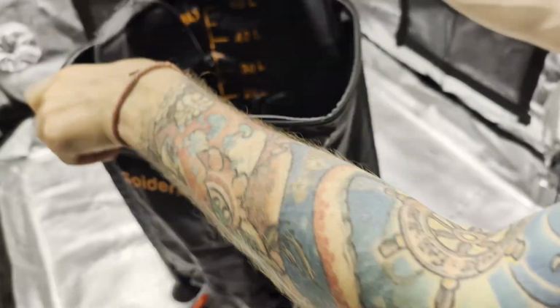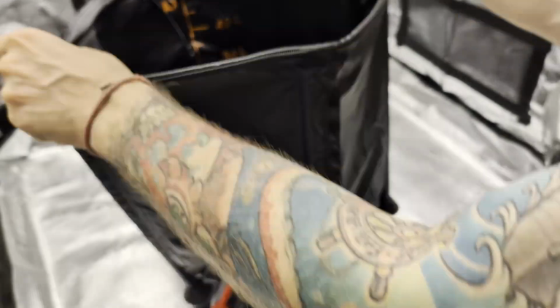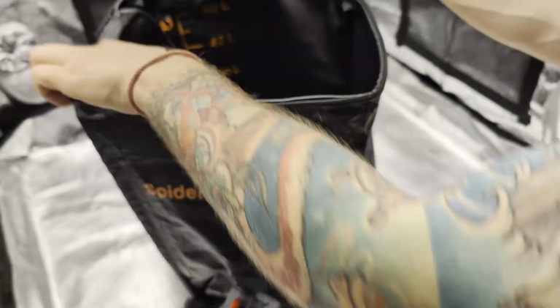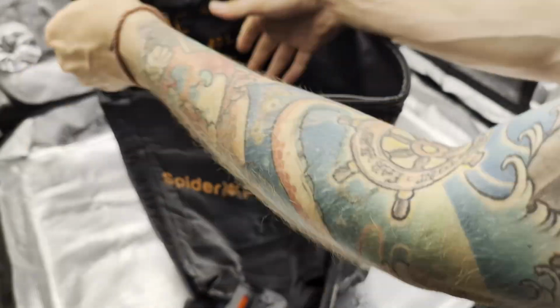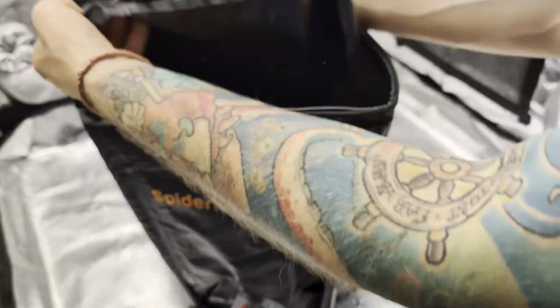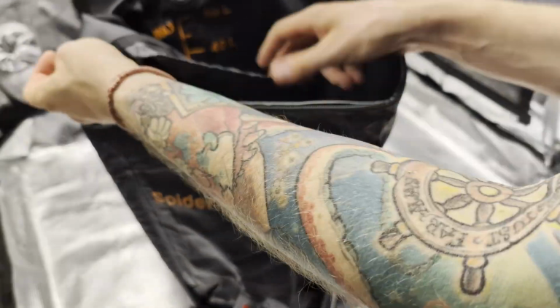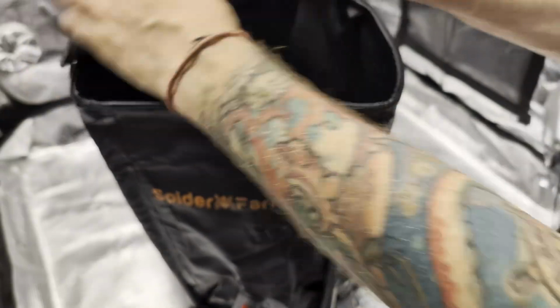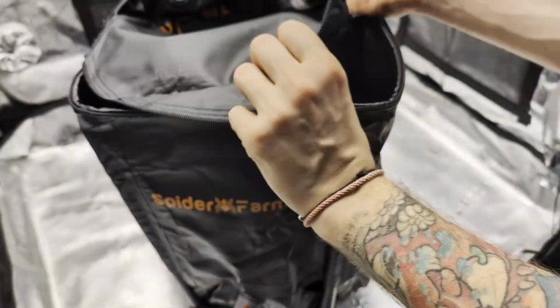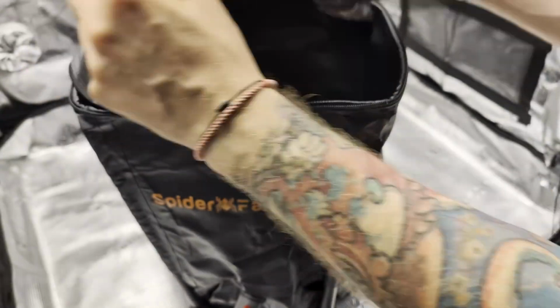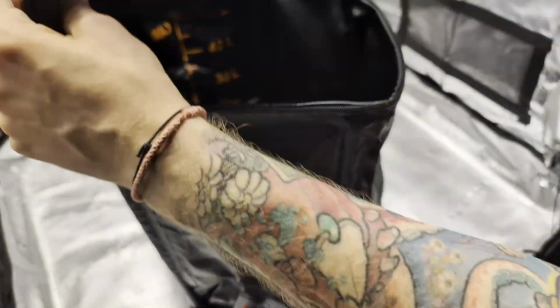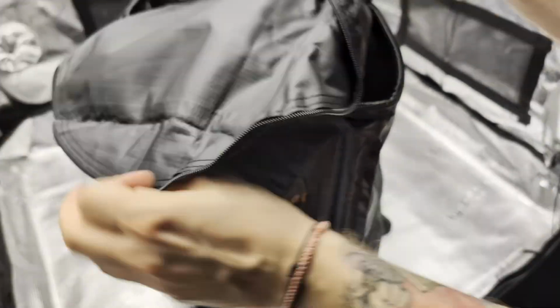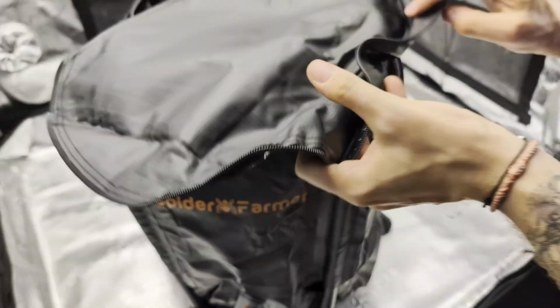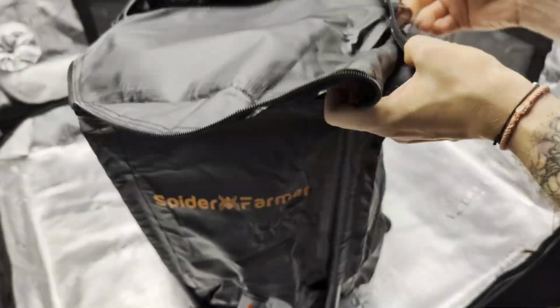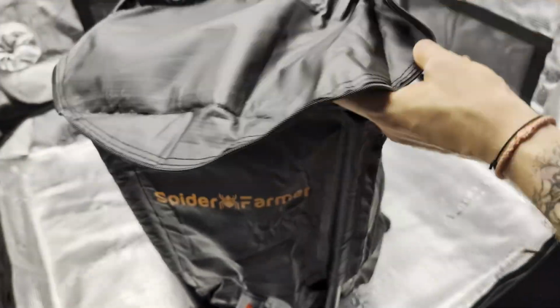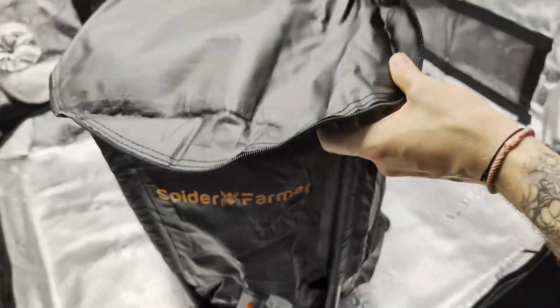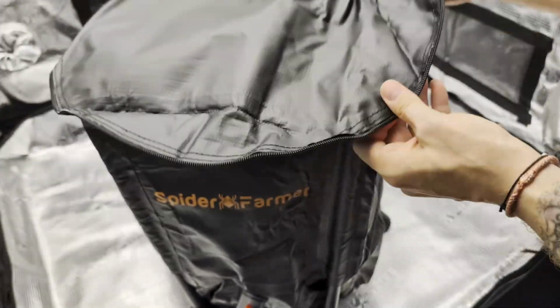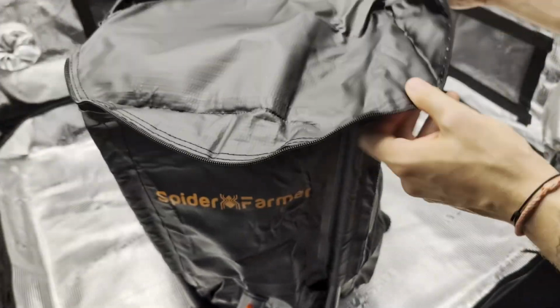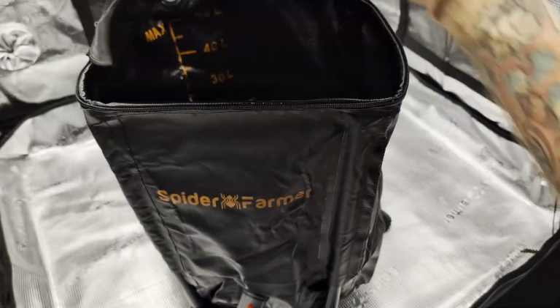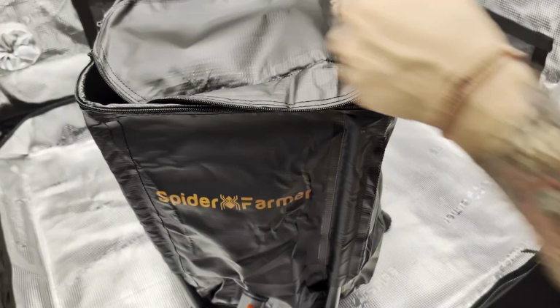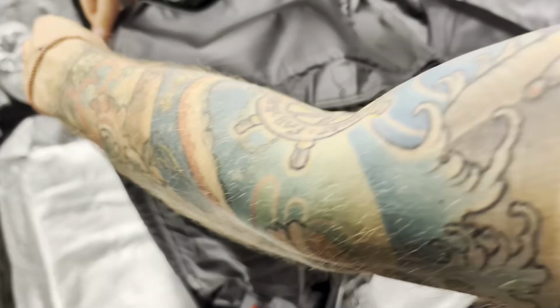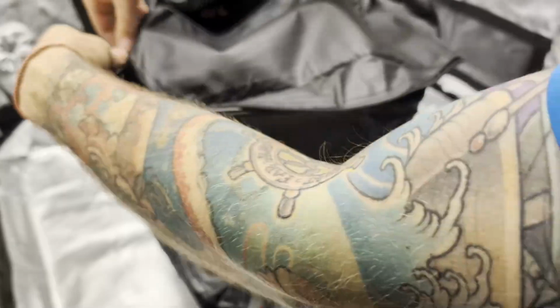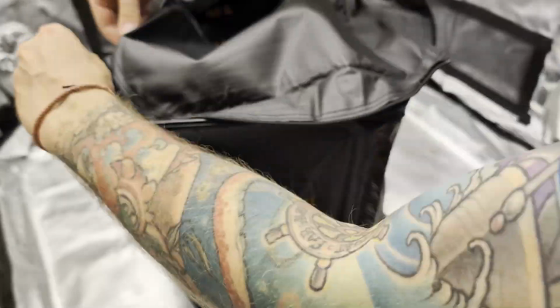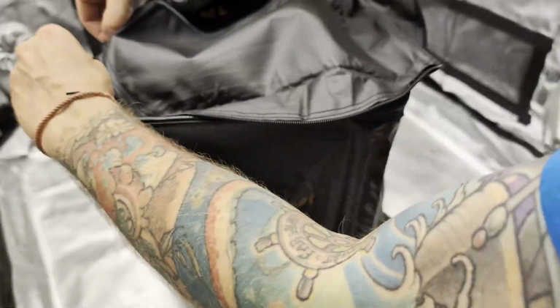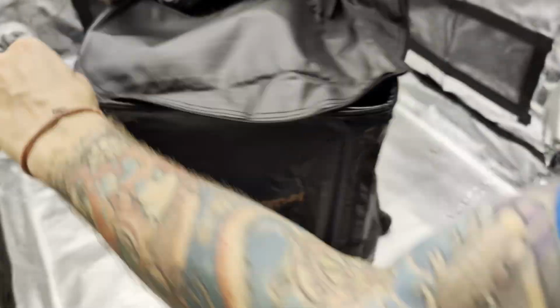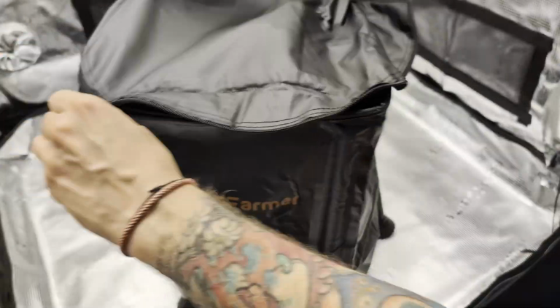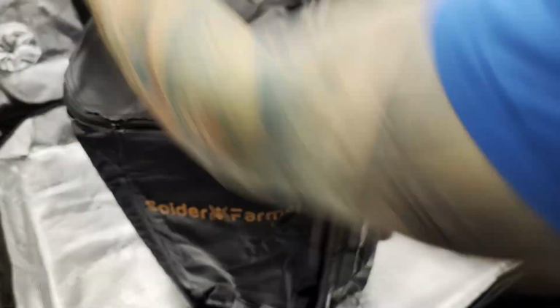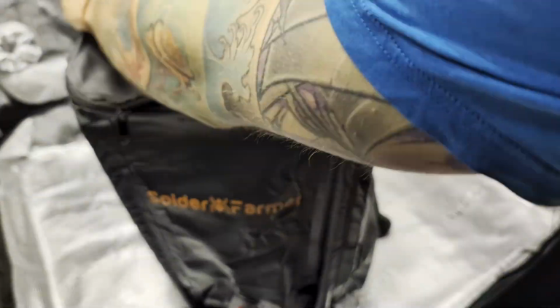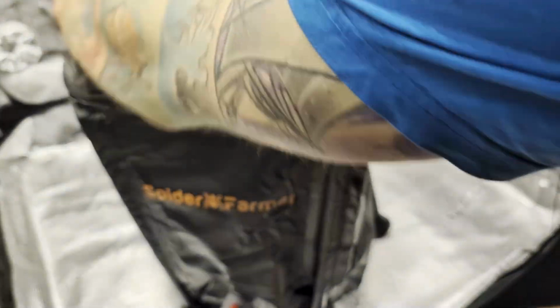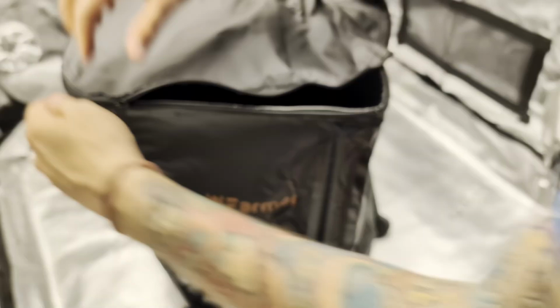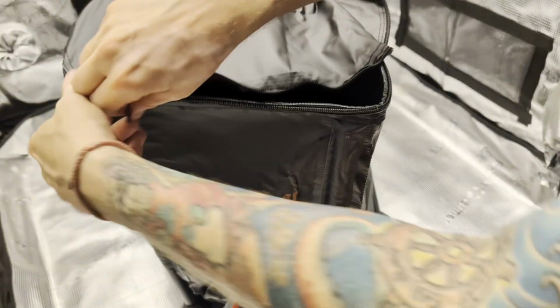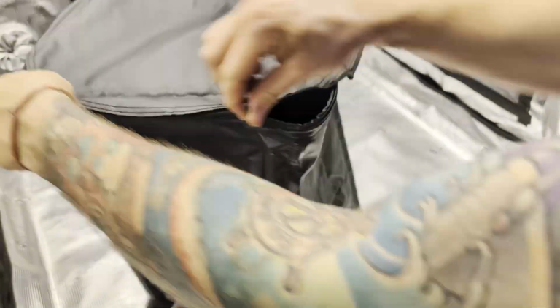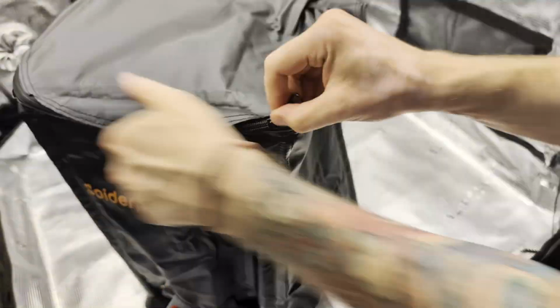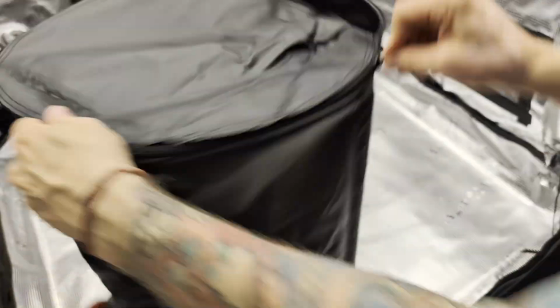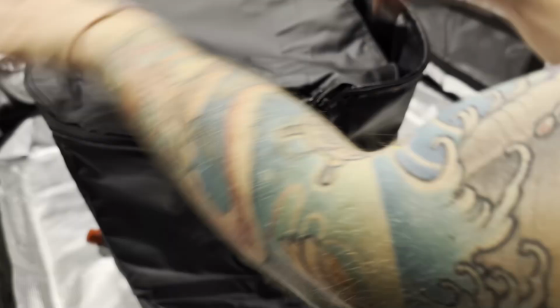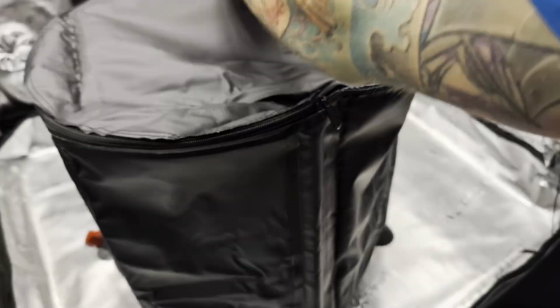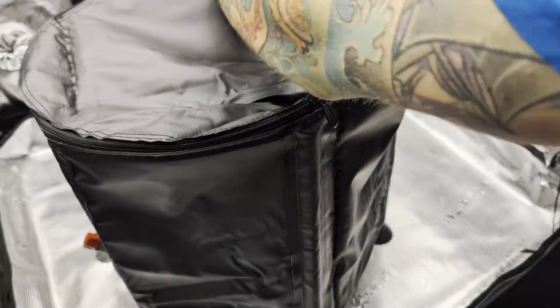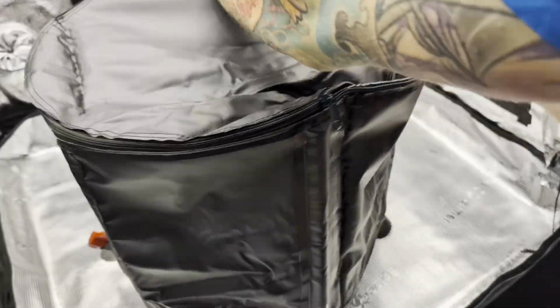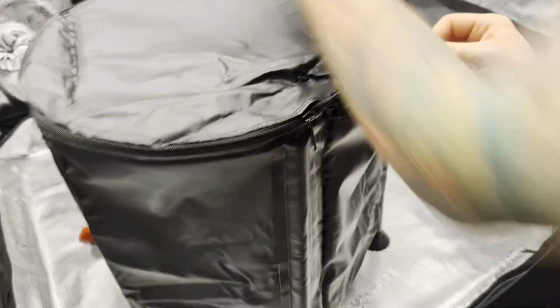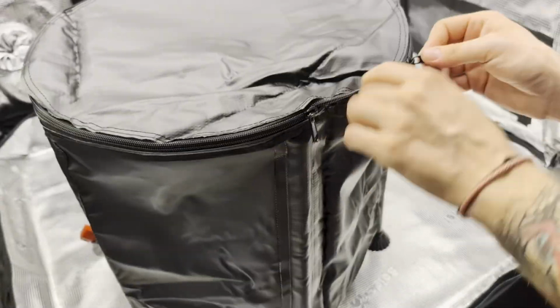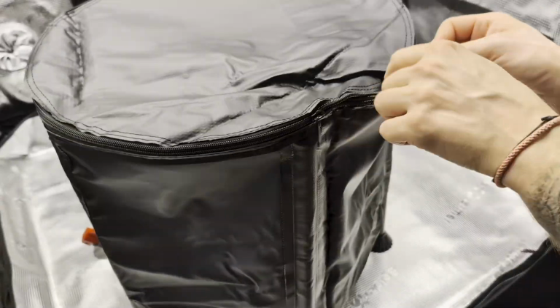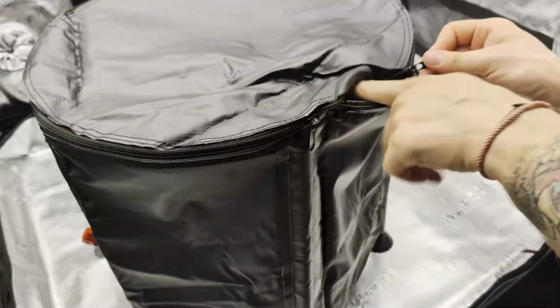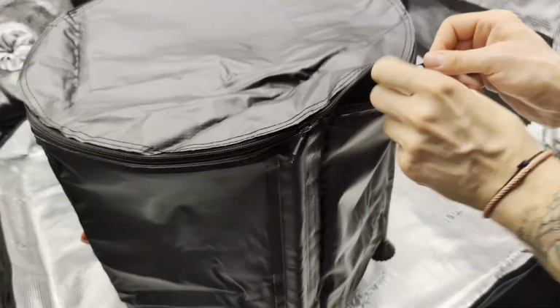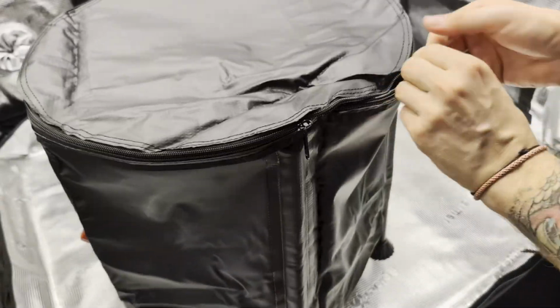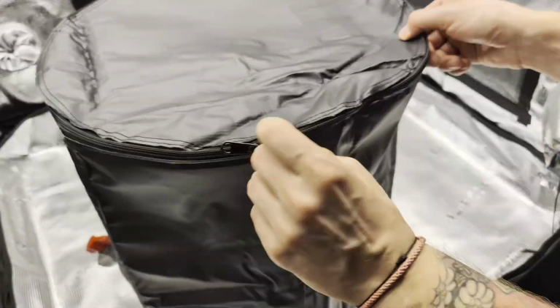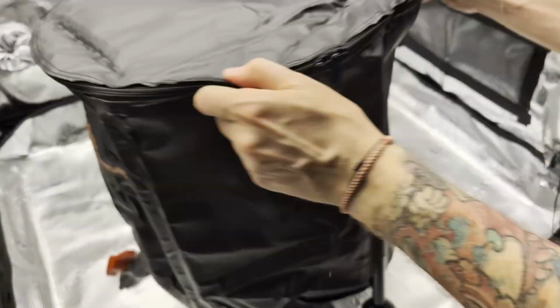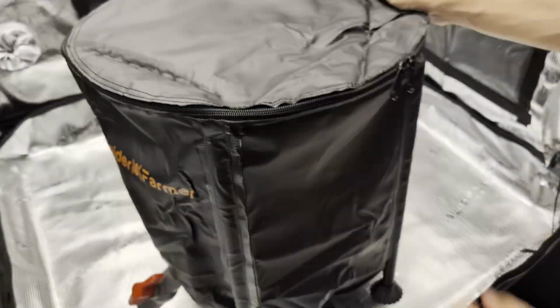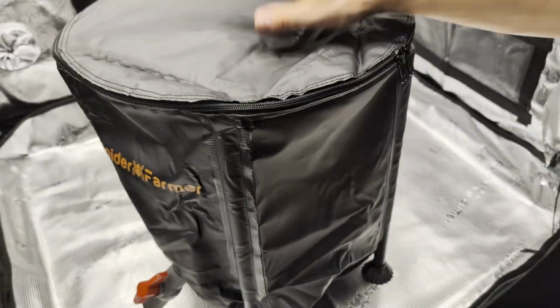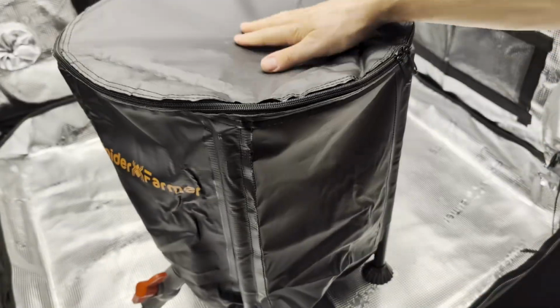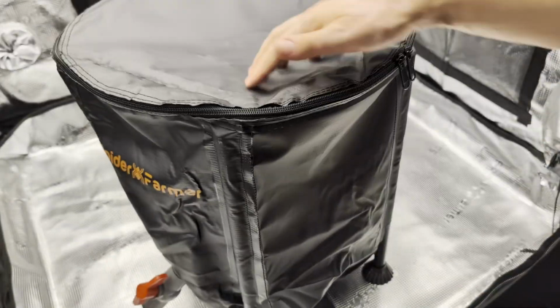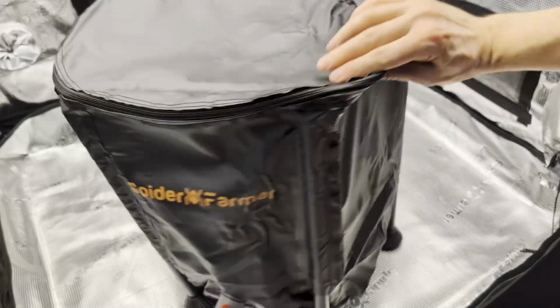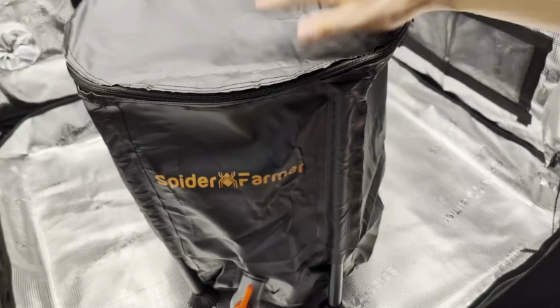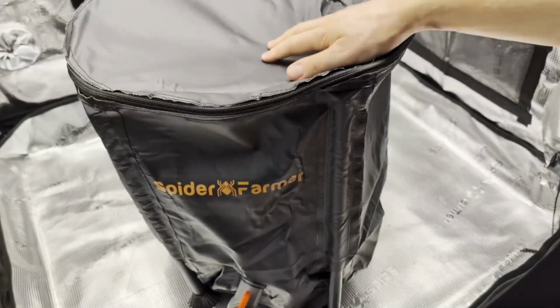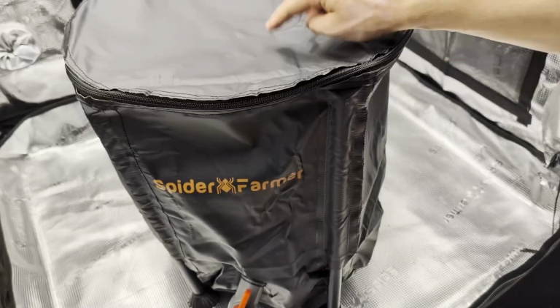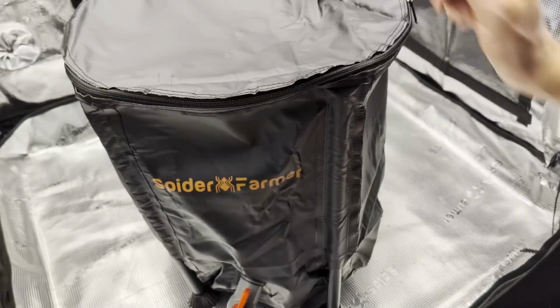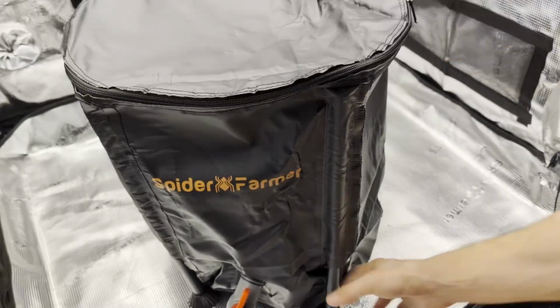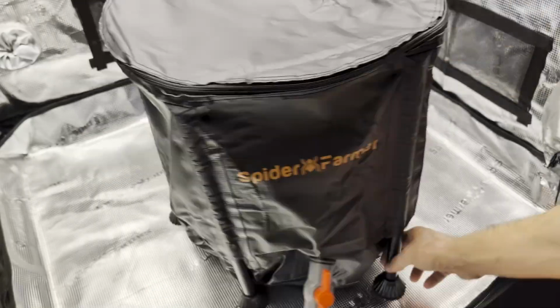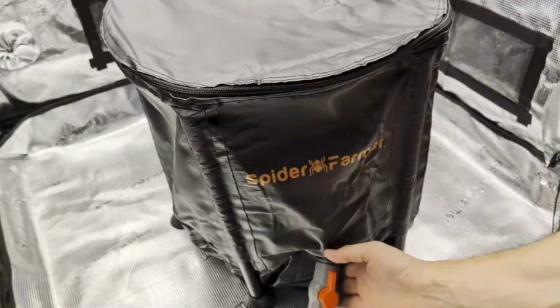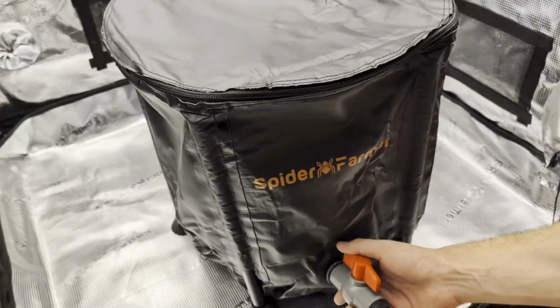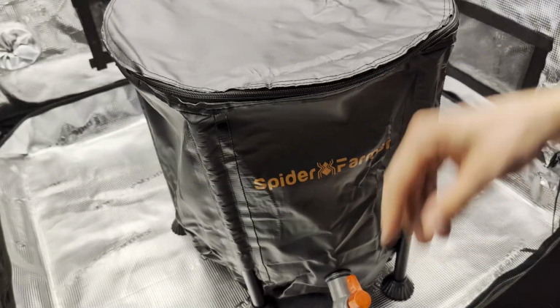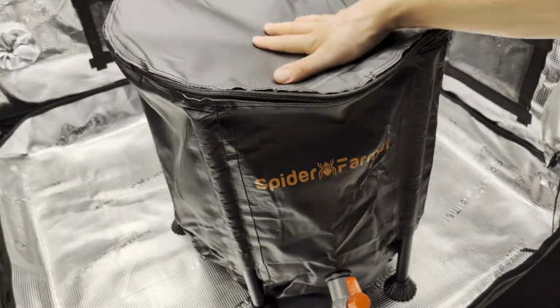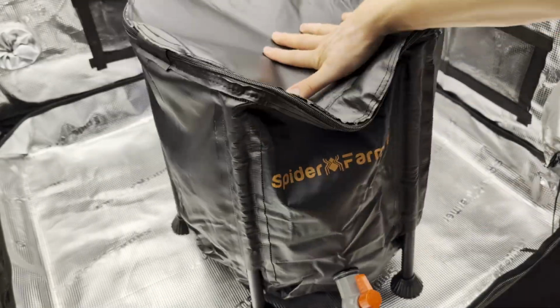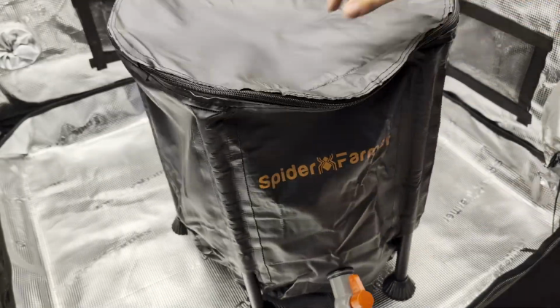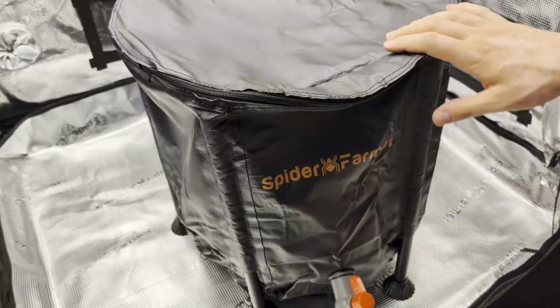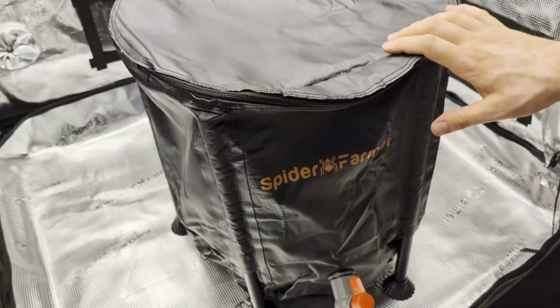On the top of the bucket, remember to connect the overflow spout. The bucket even has a zipper, so you can just close it and protect it from light and dust.